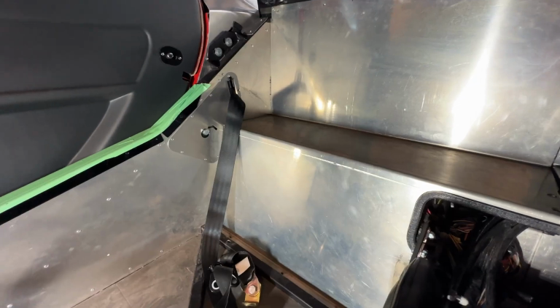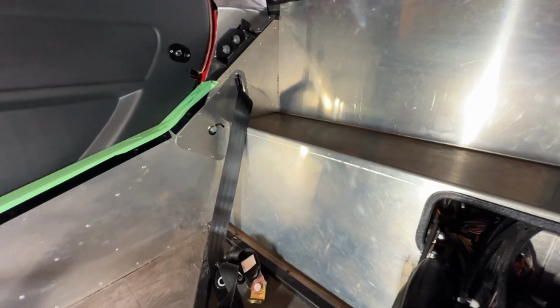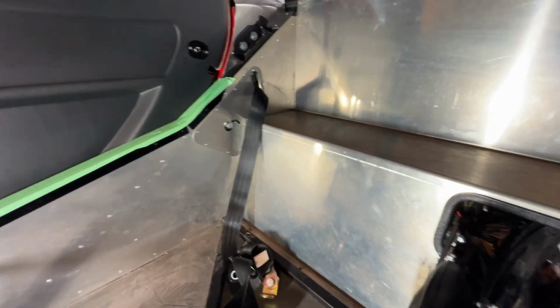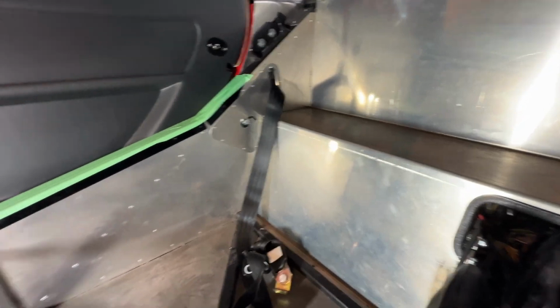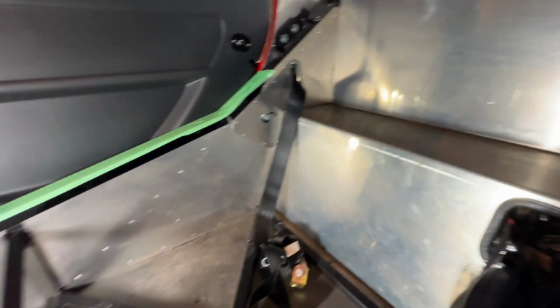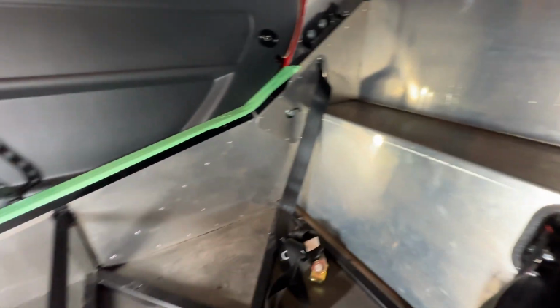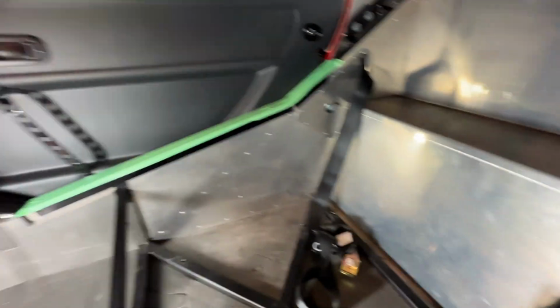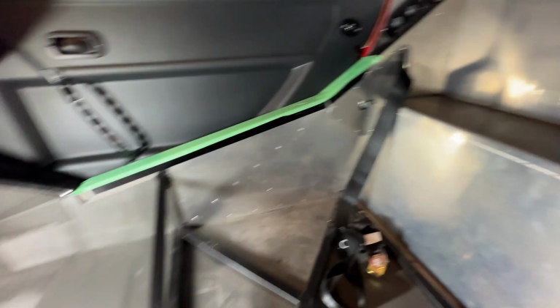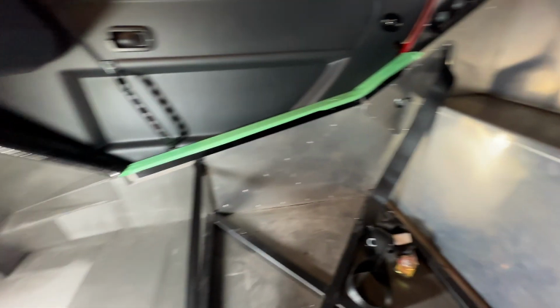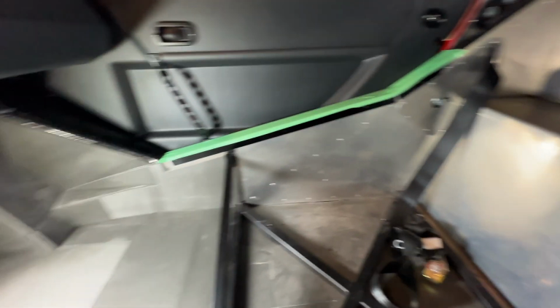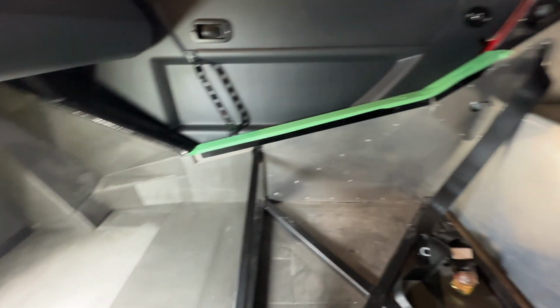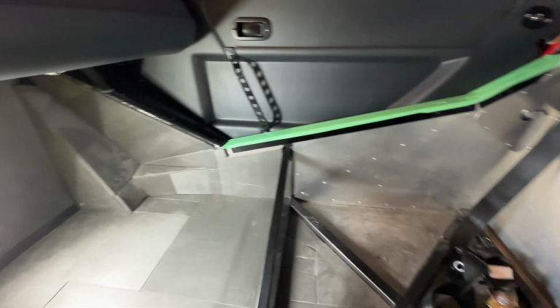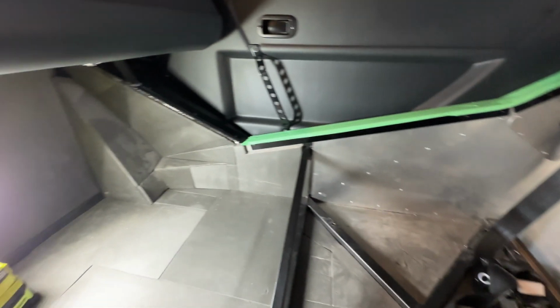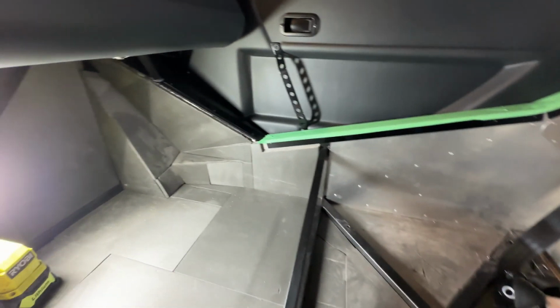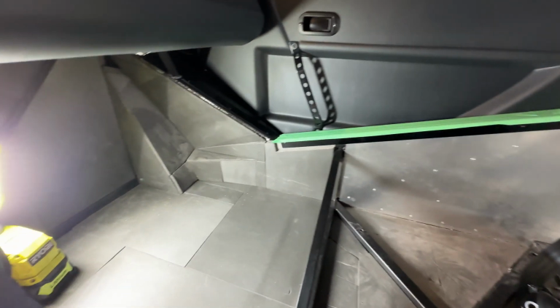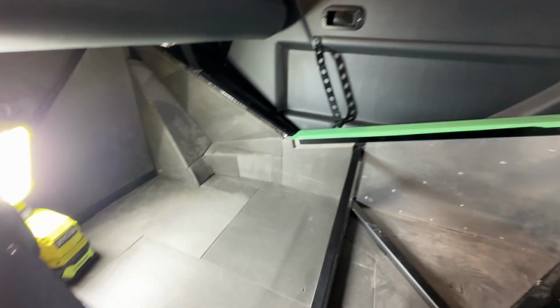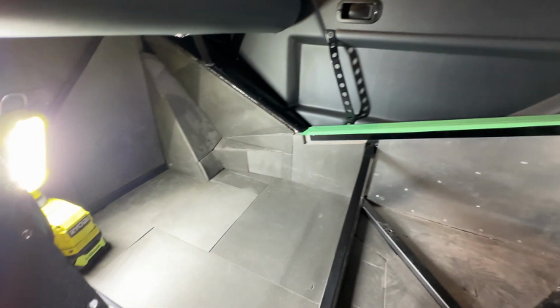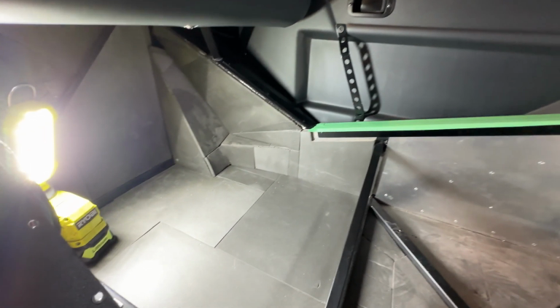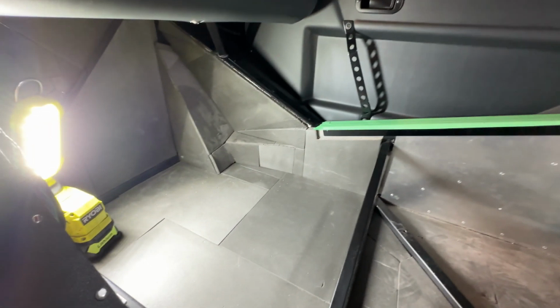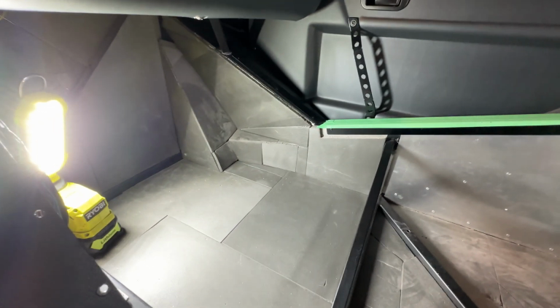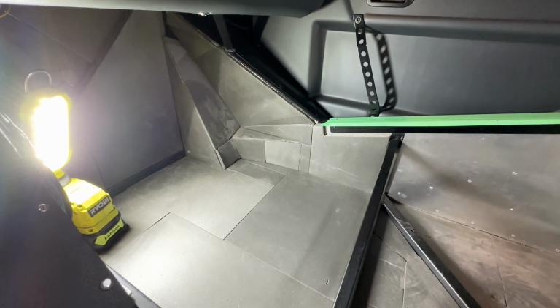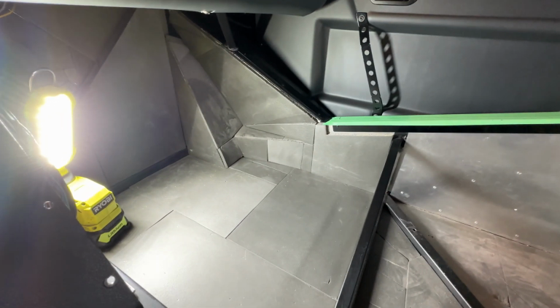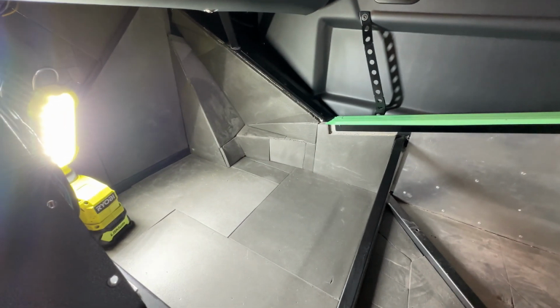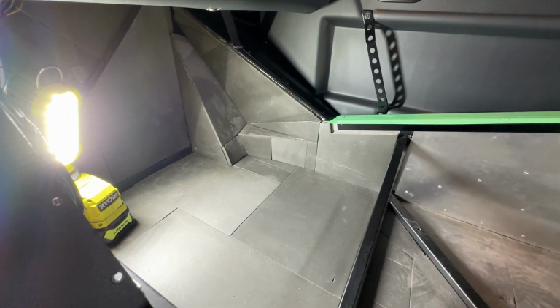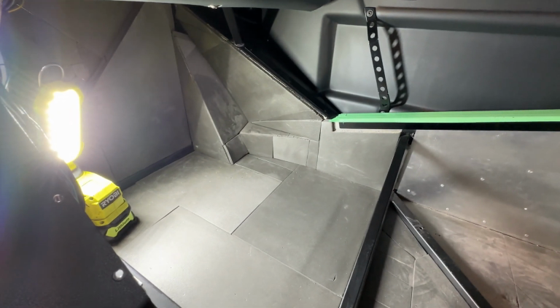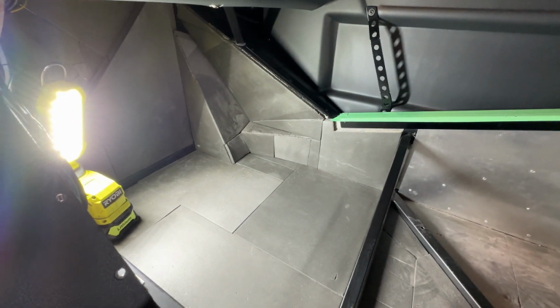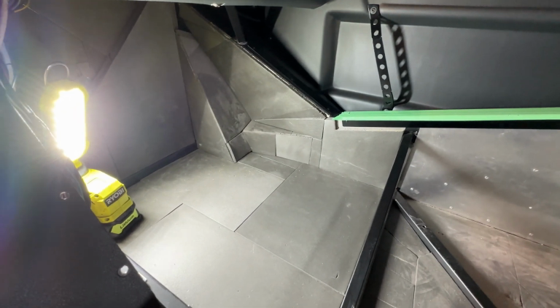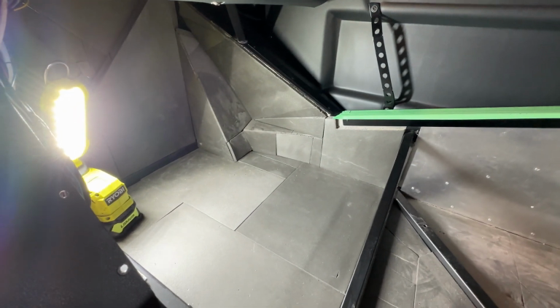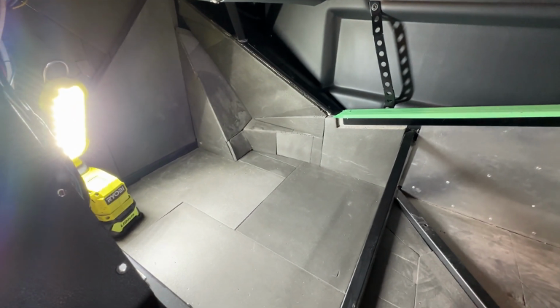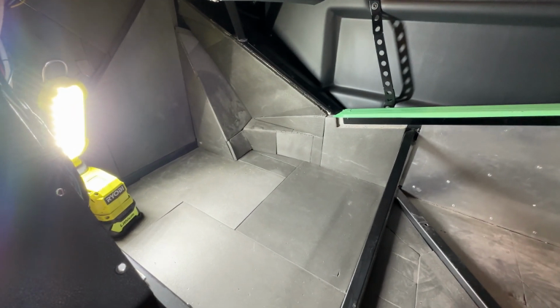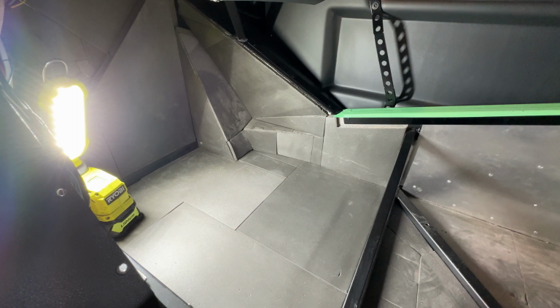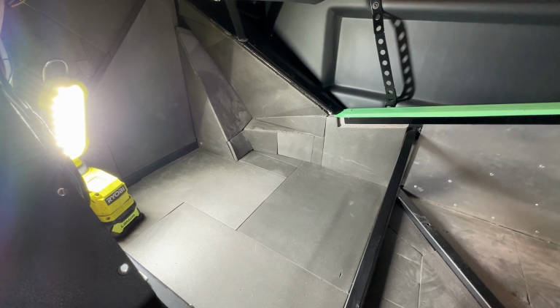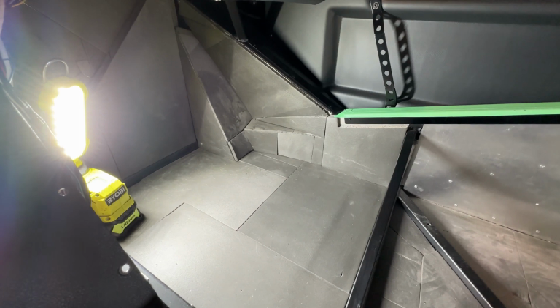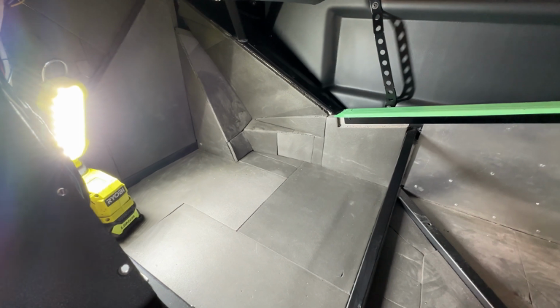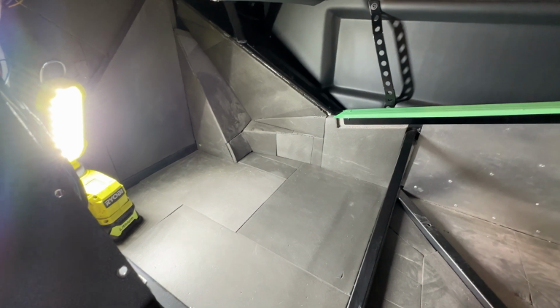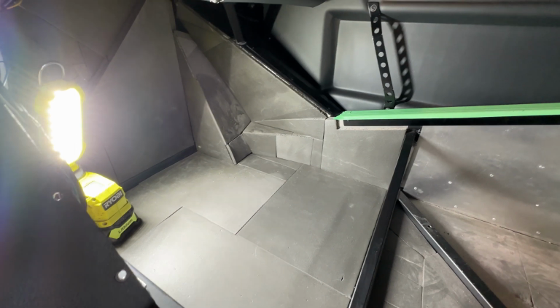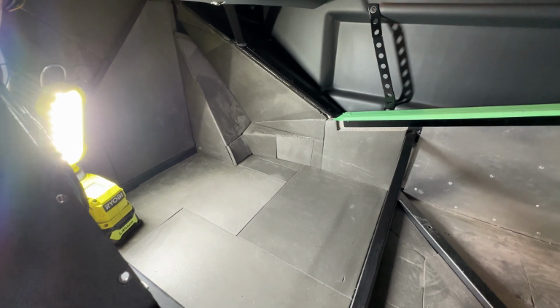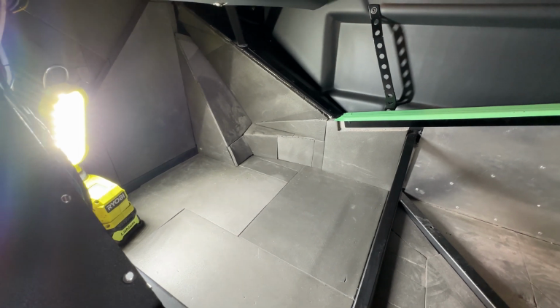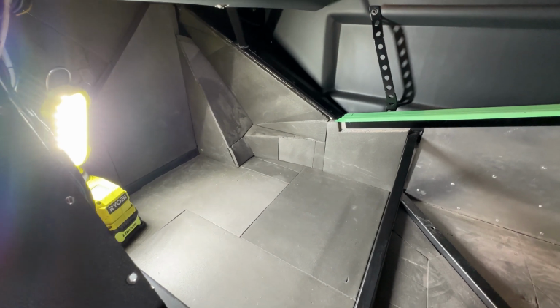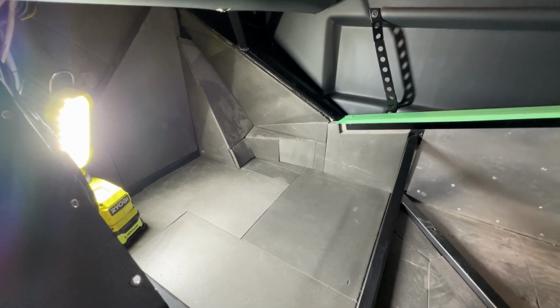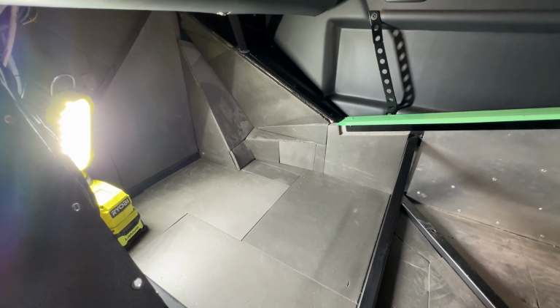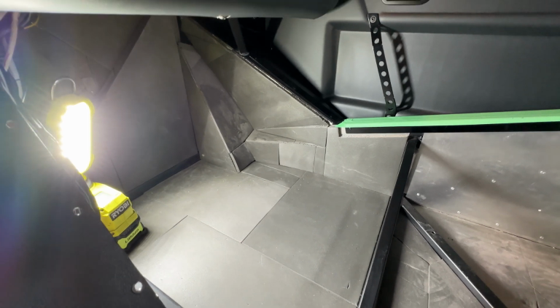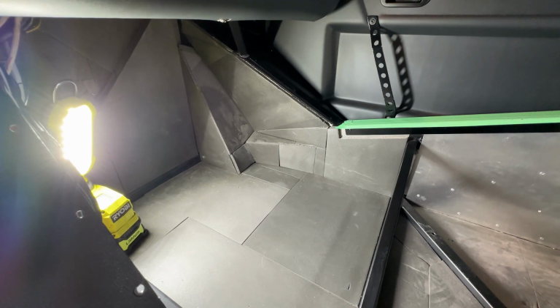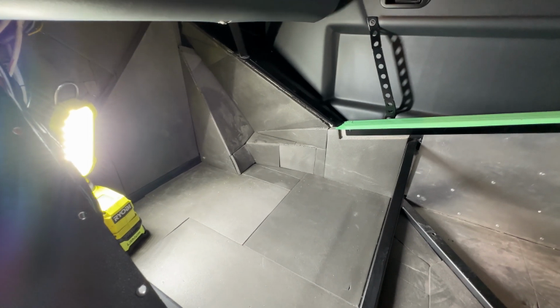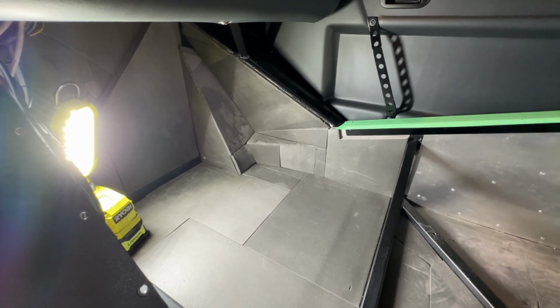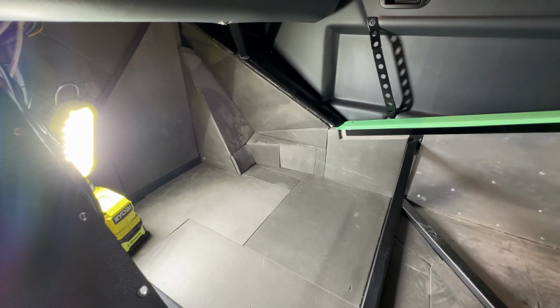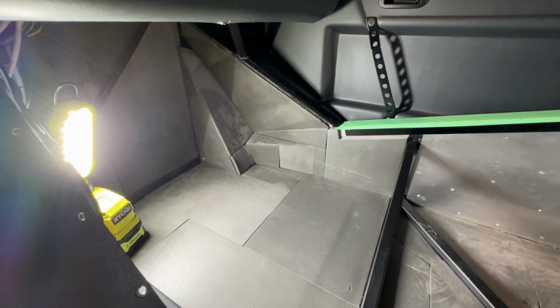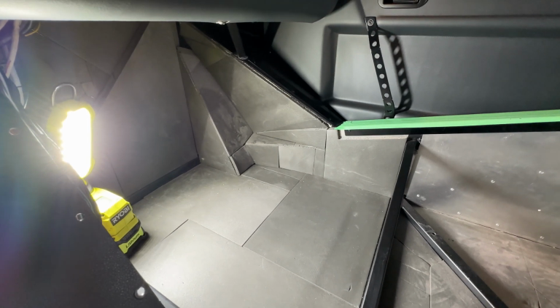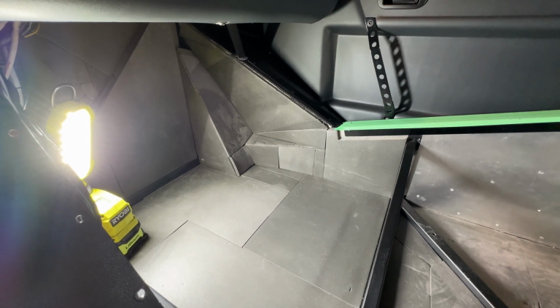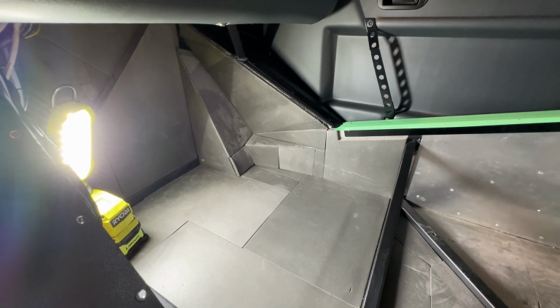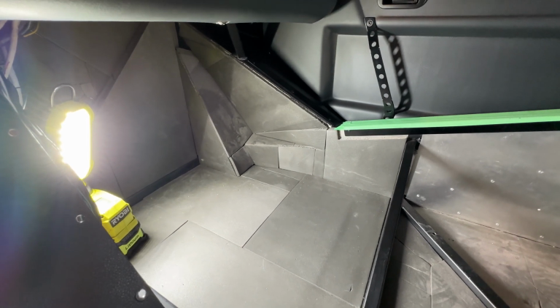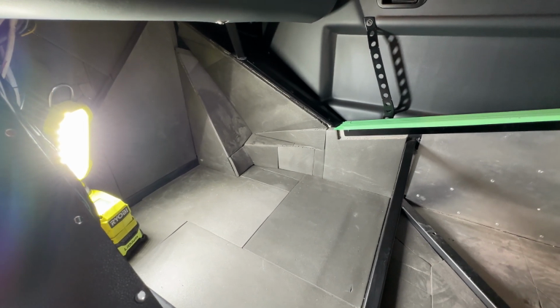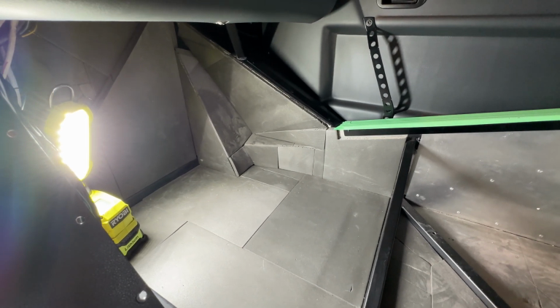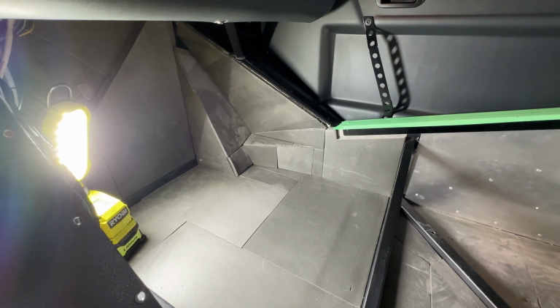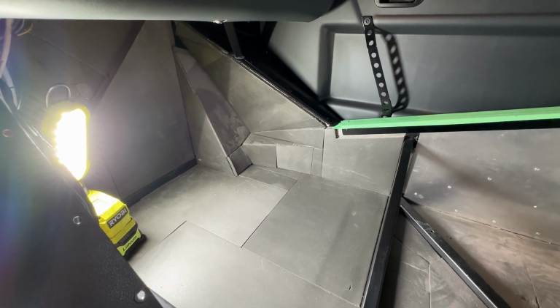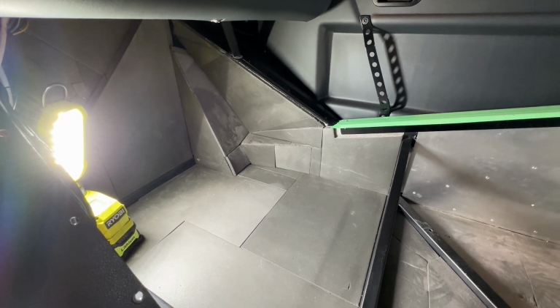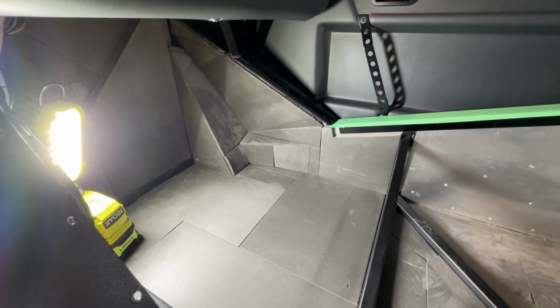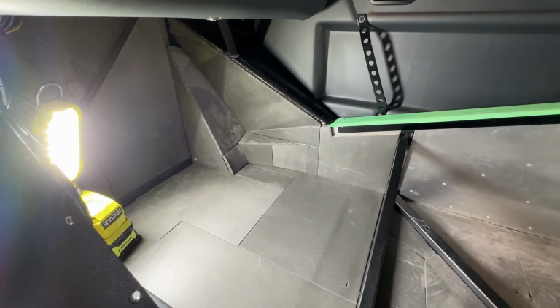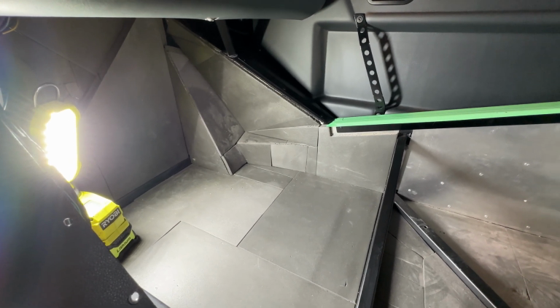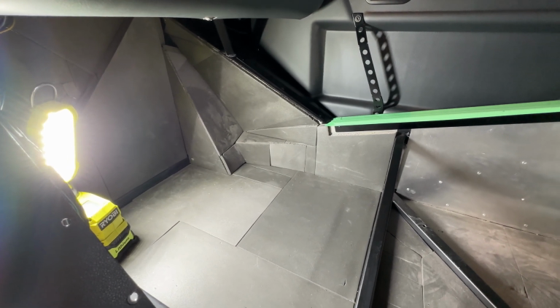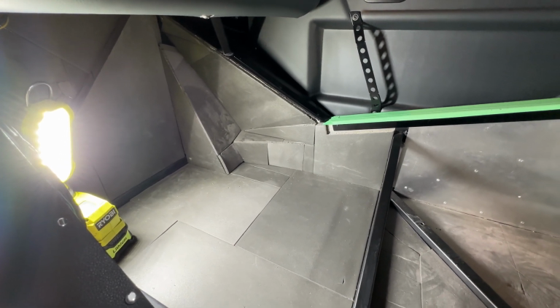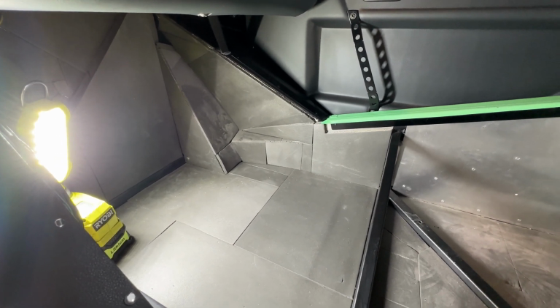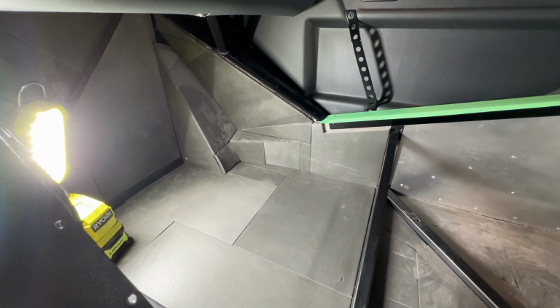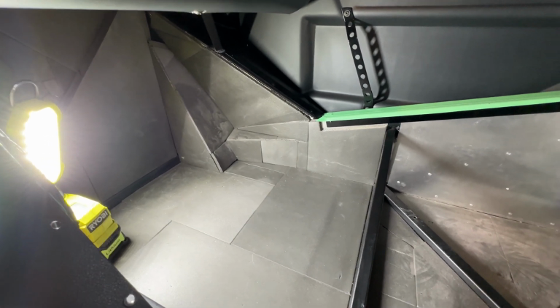For the front footwells I'm going to try to do carpet. I've never done carpet before but I'm going to give that a go.